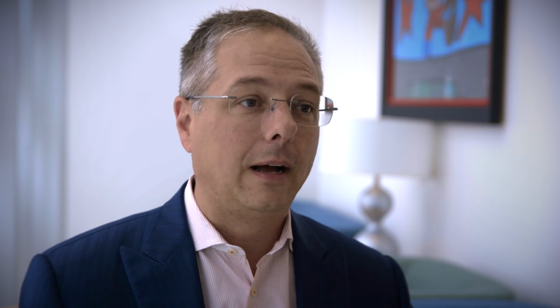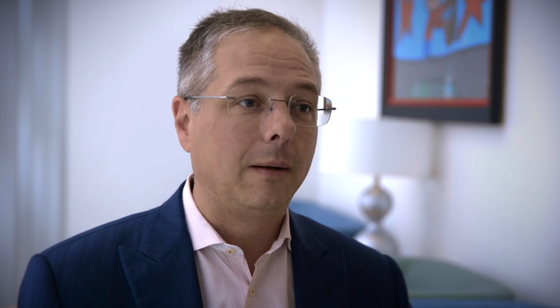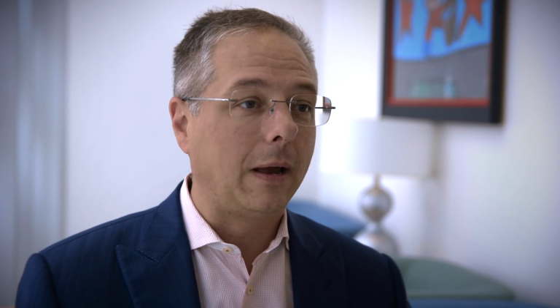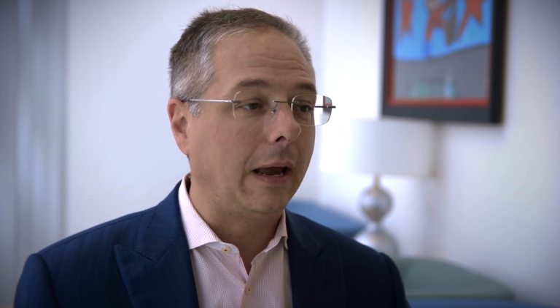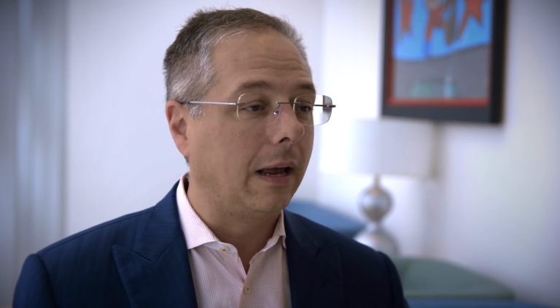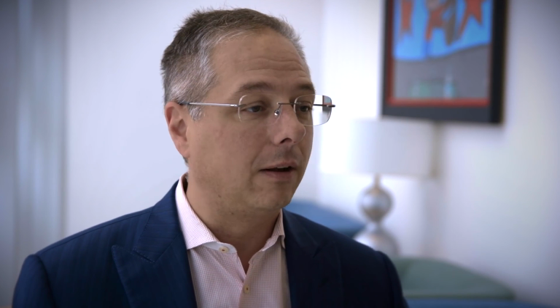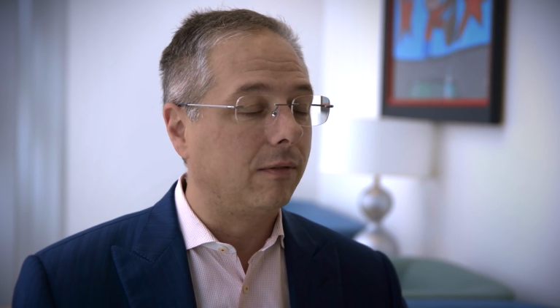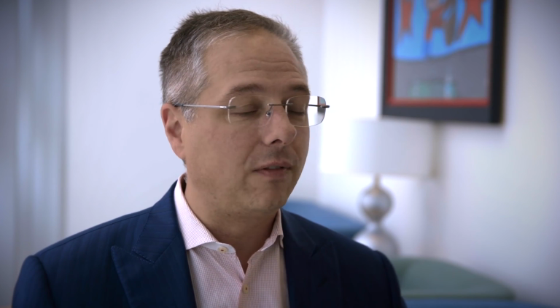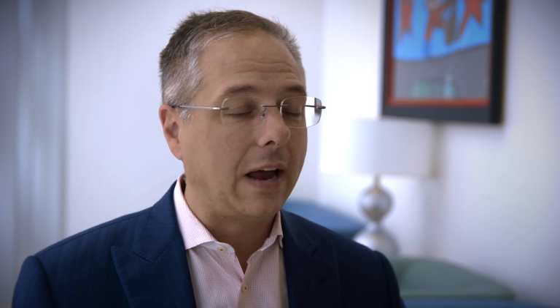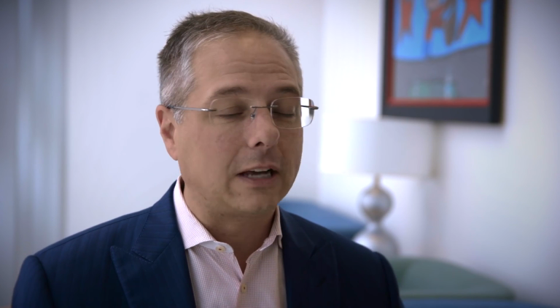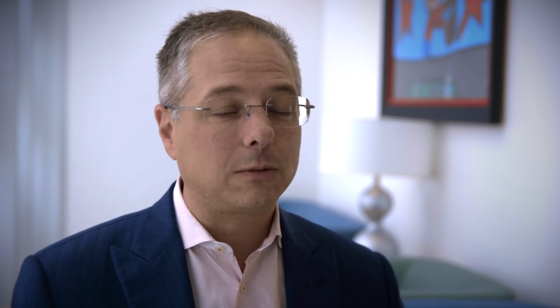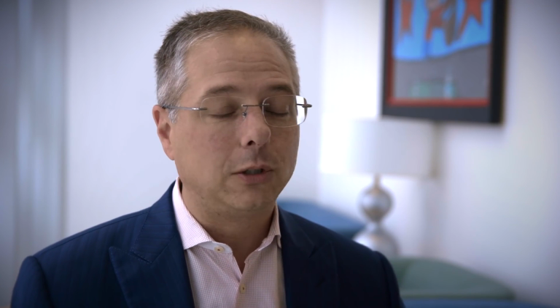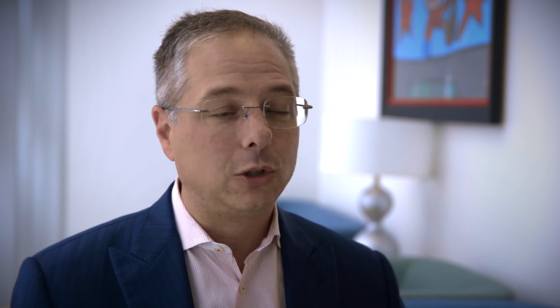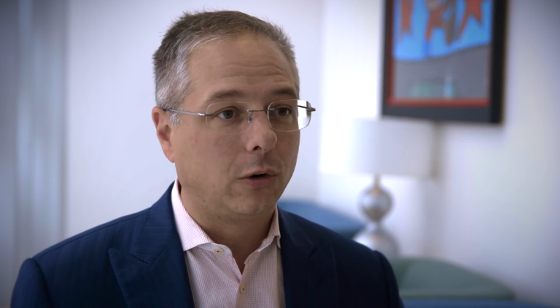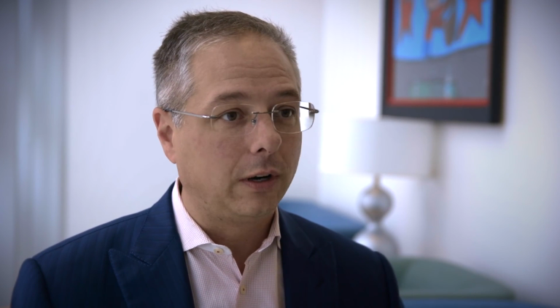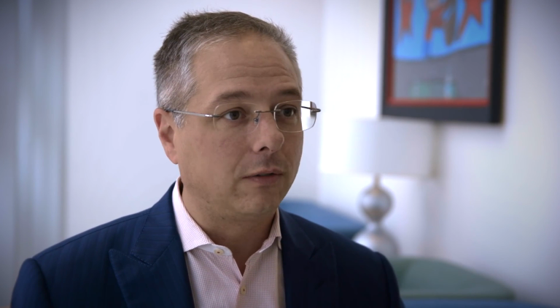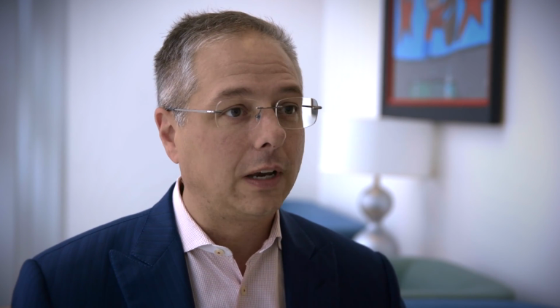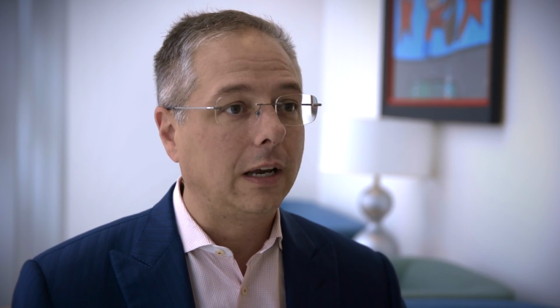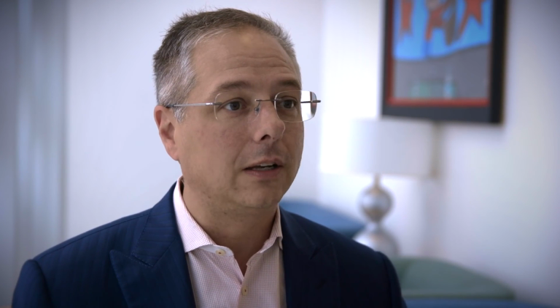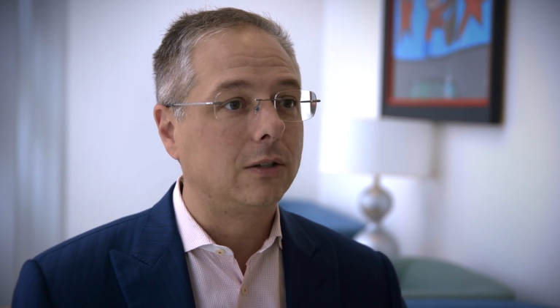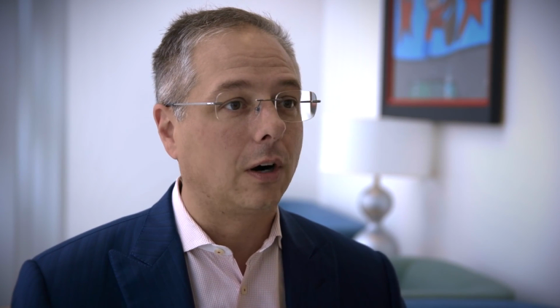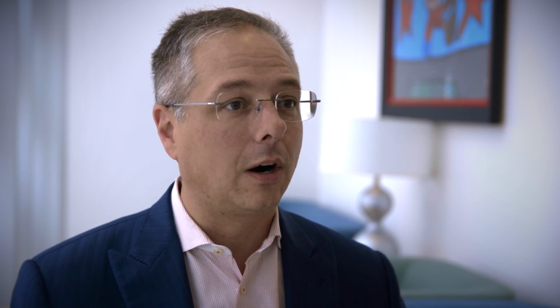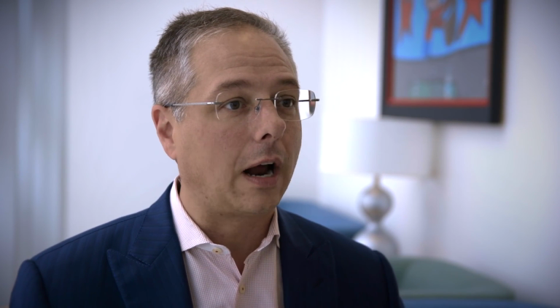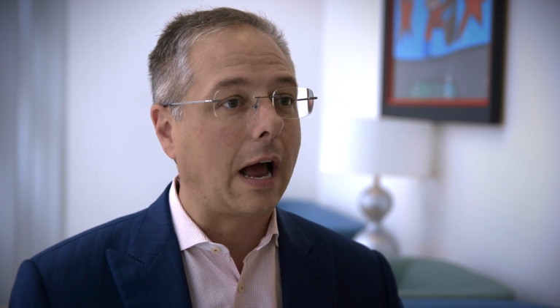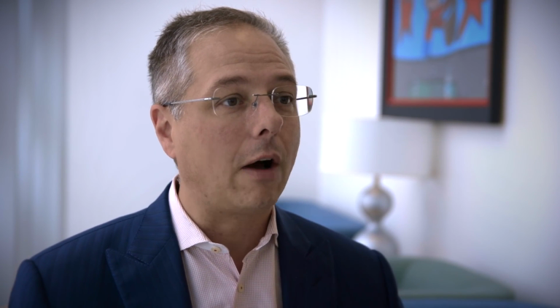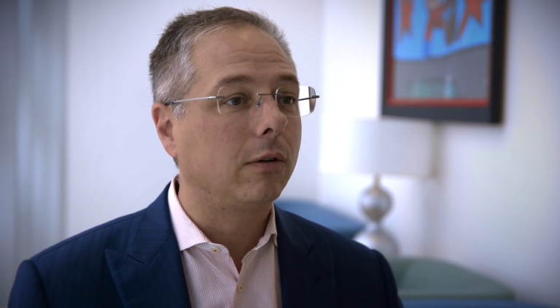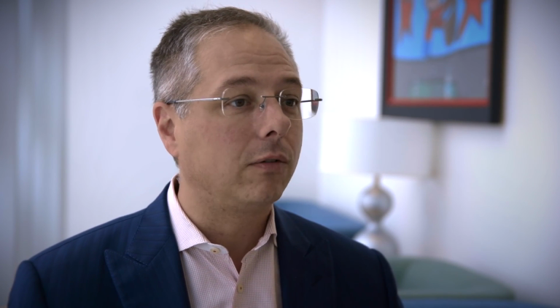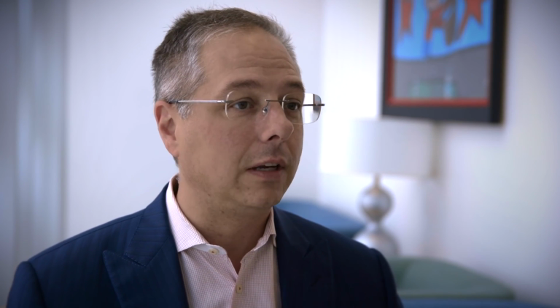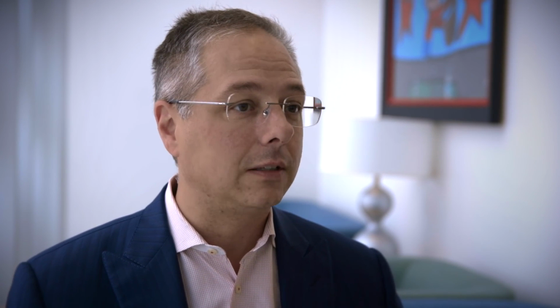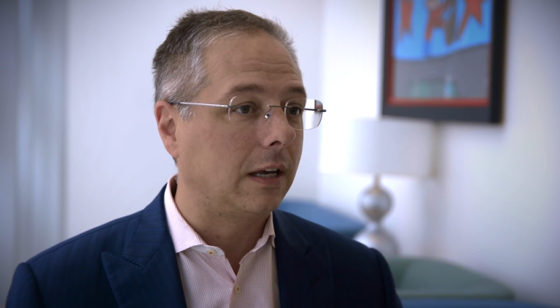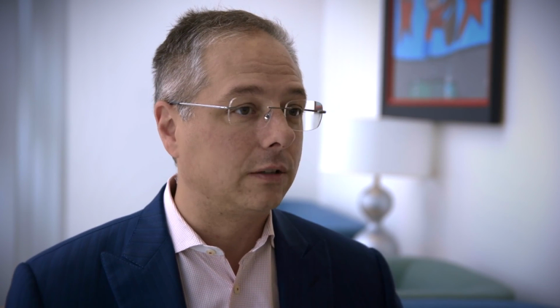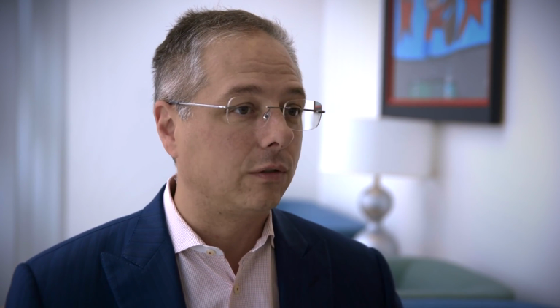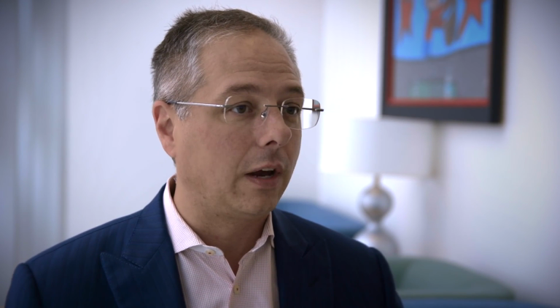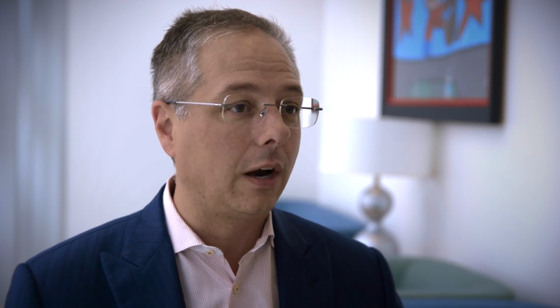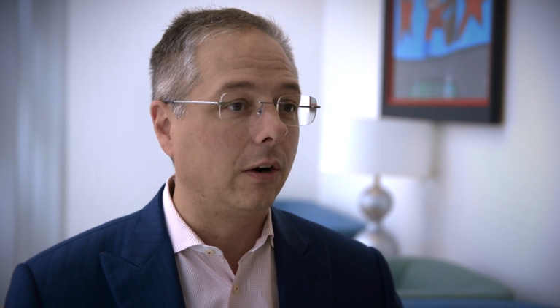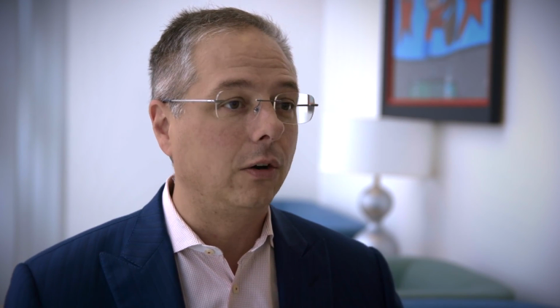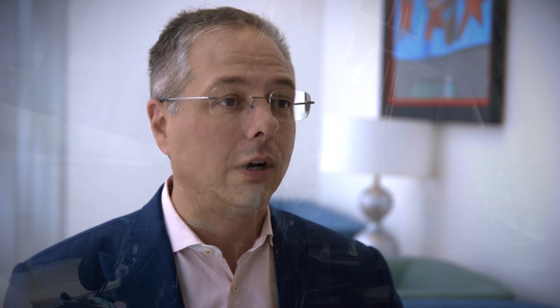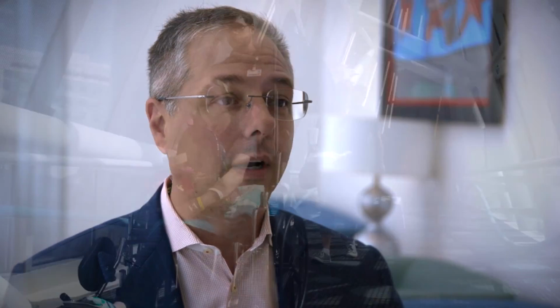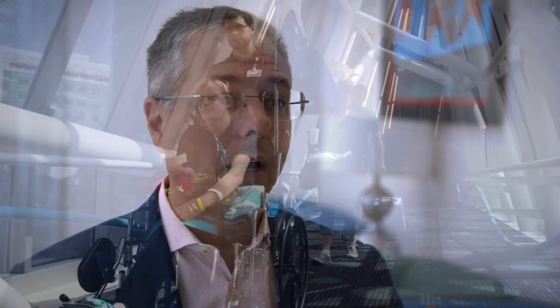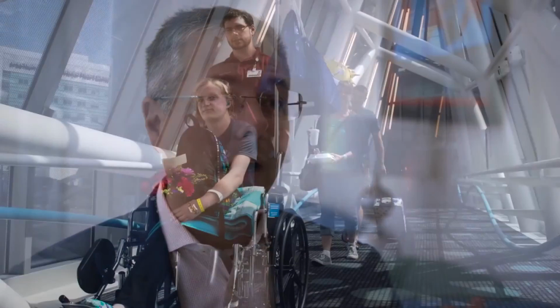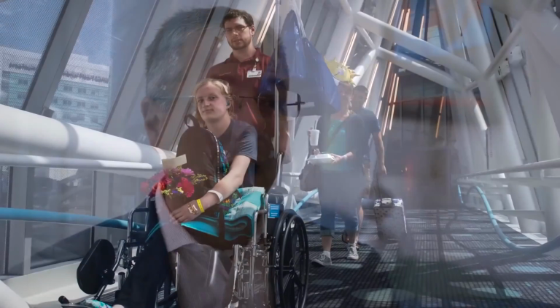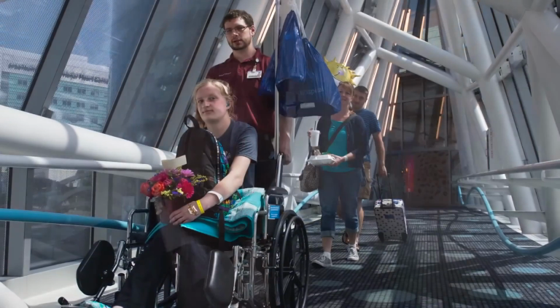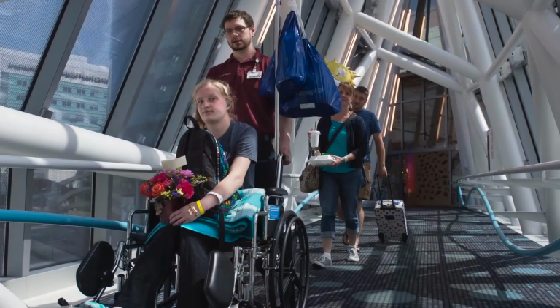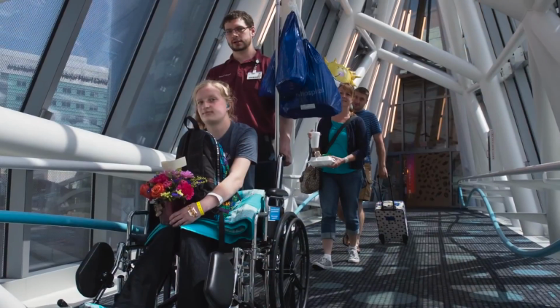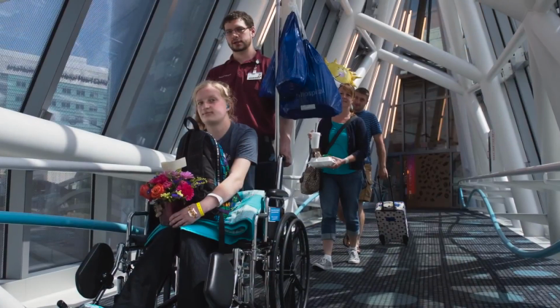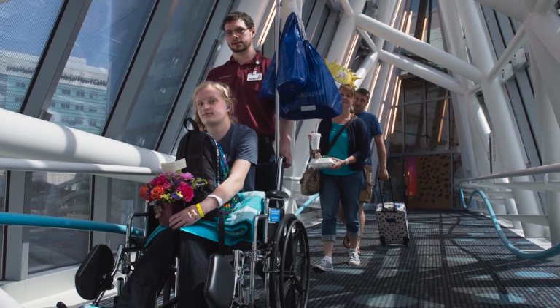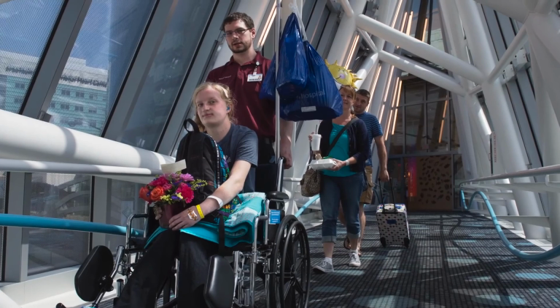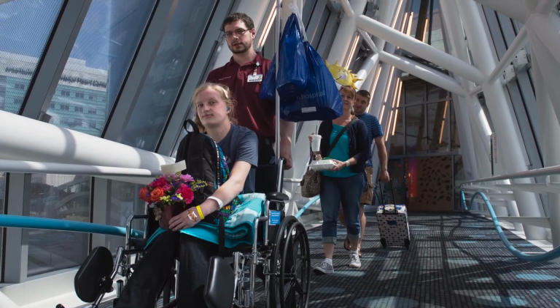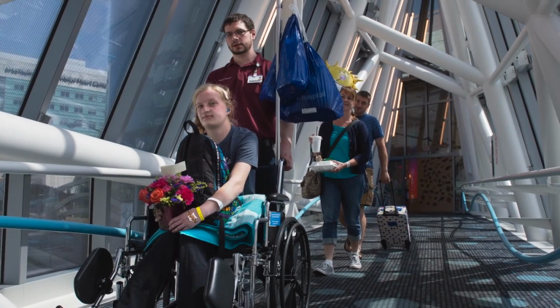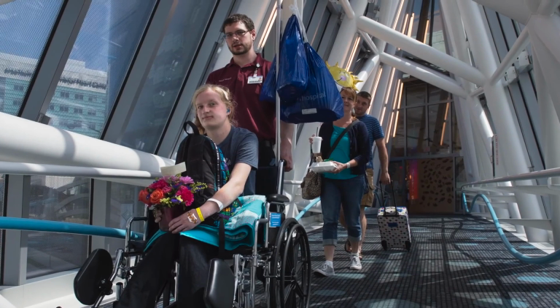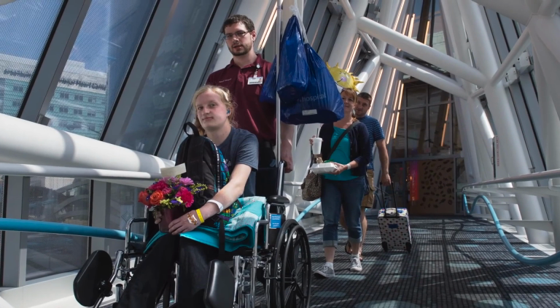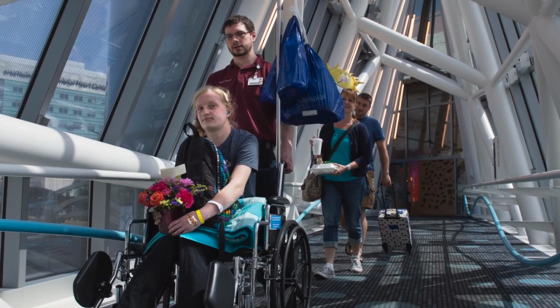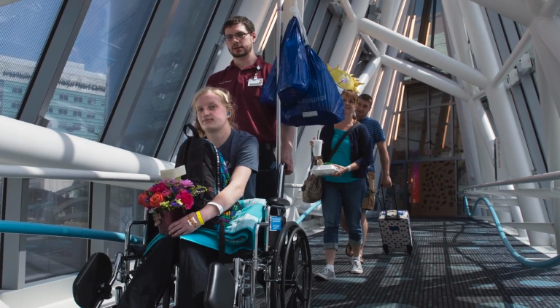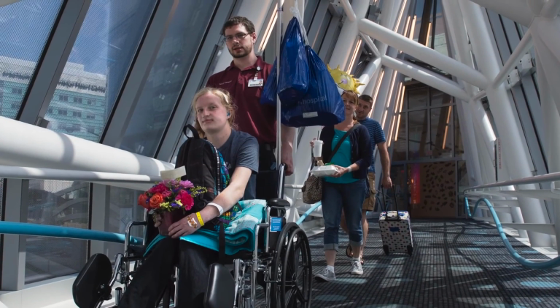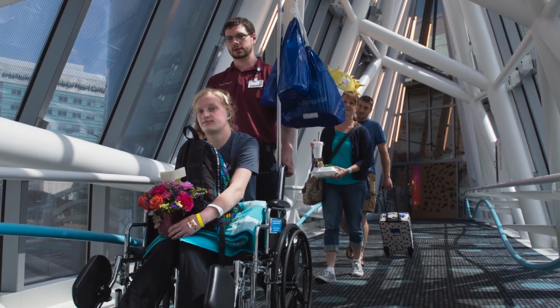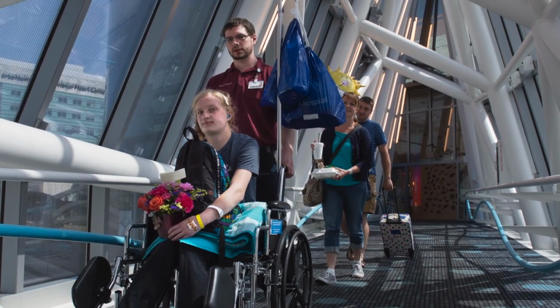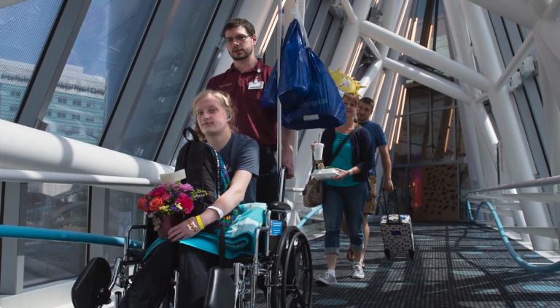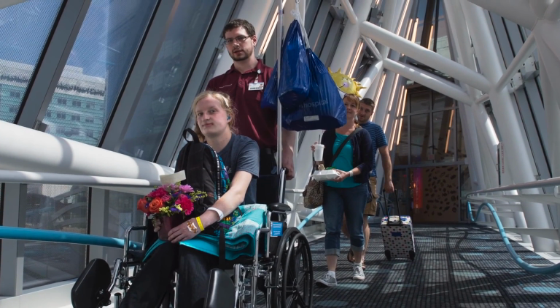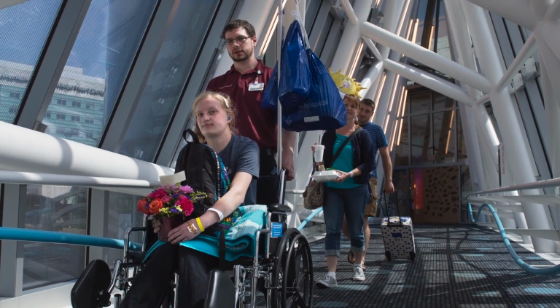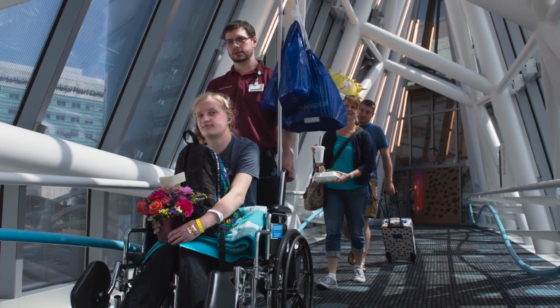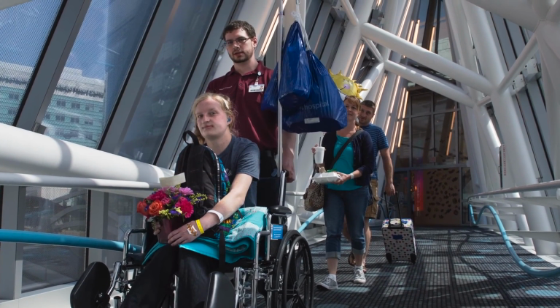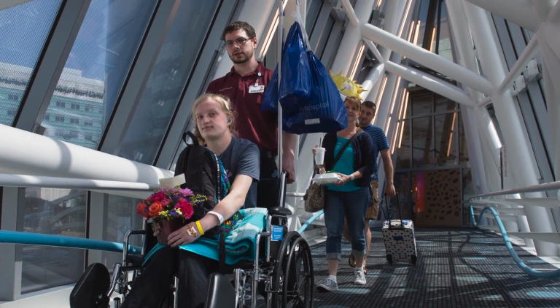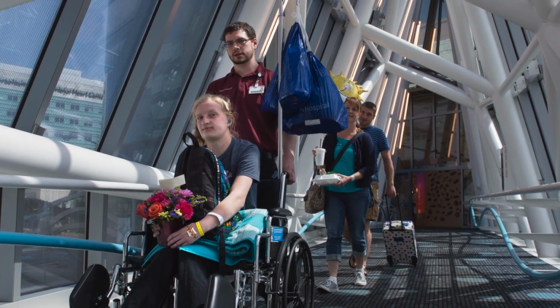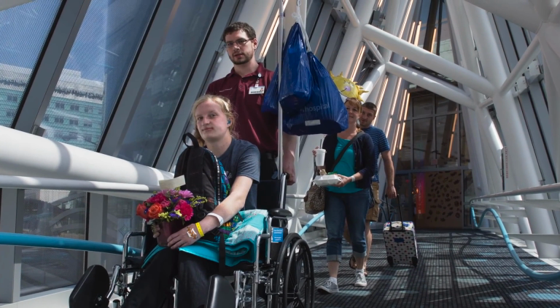A vast majority of kids are out of the intensive care unit and heading home within three days after surgery.